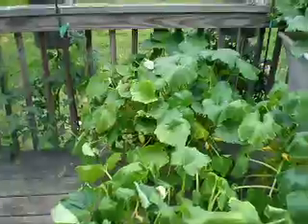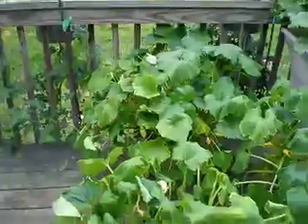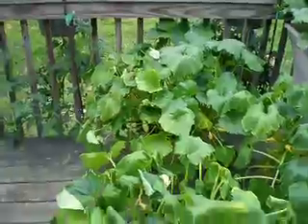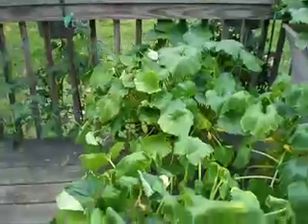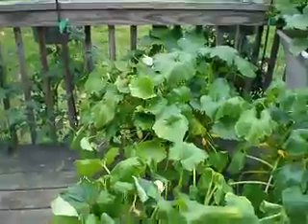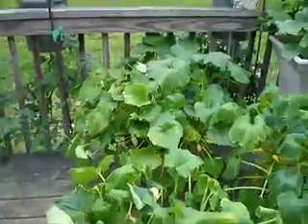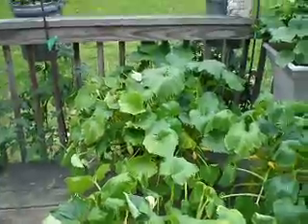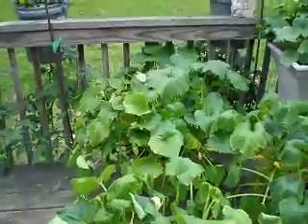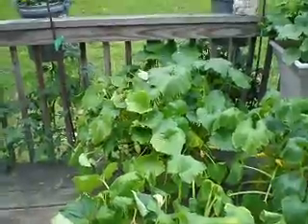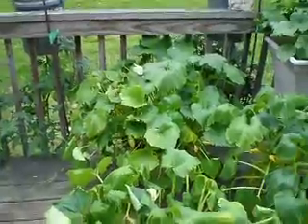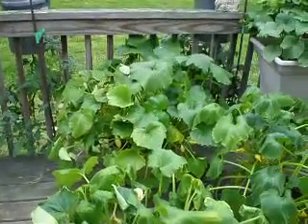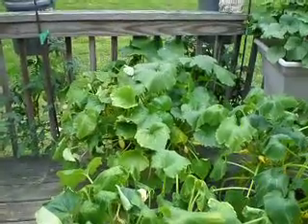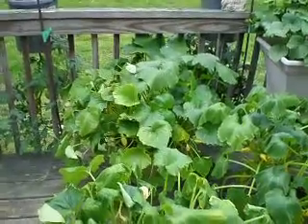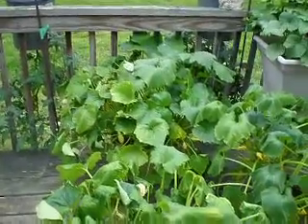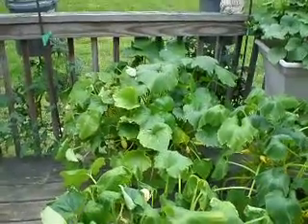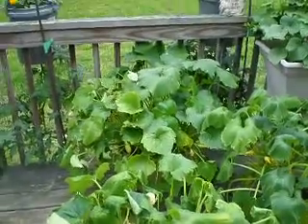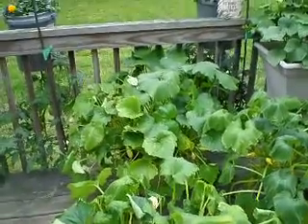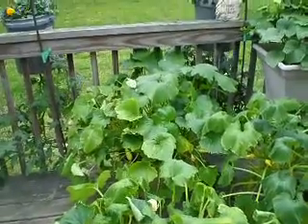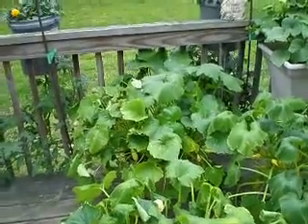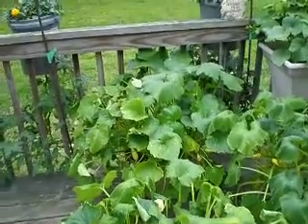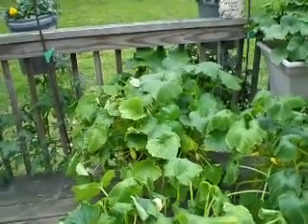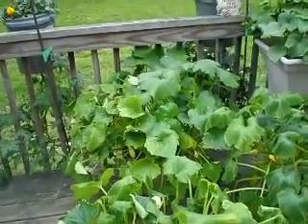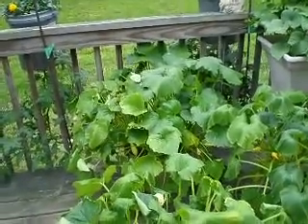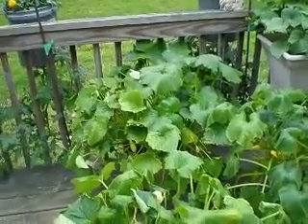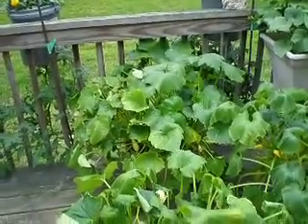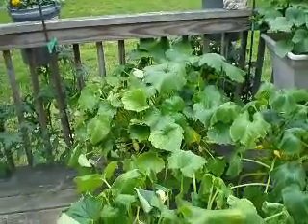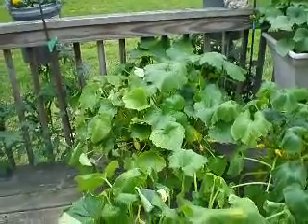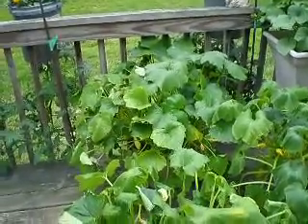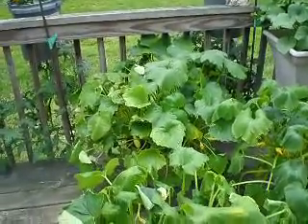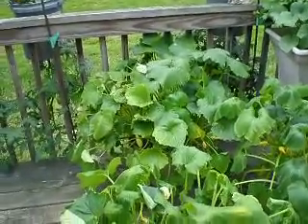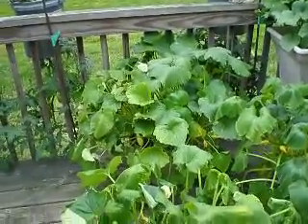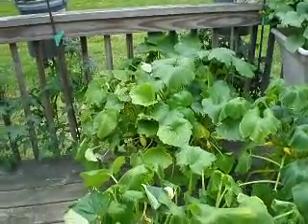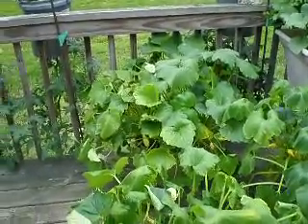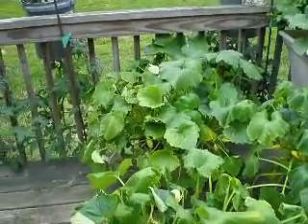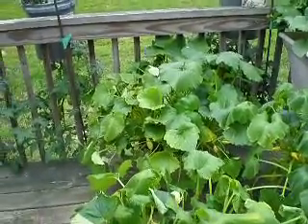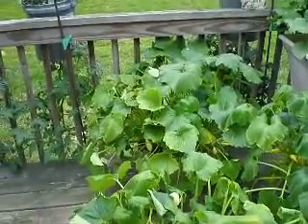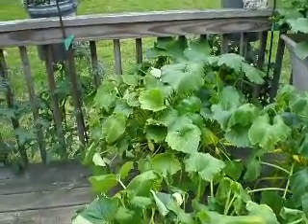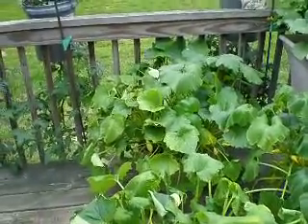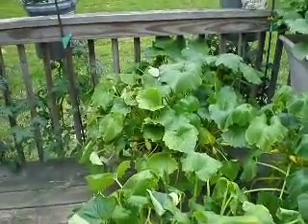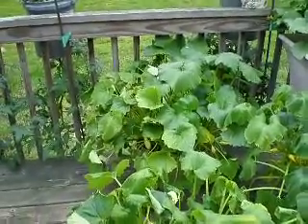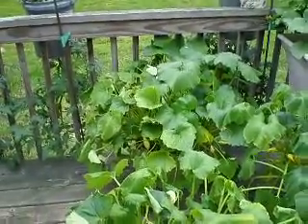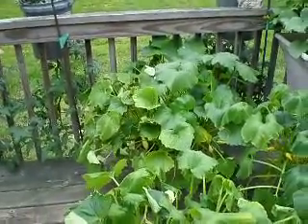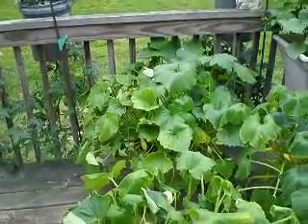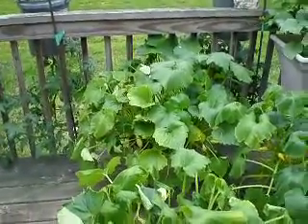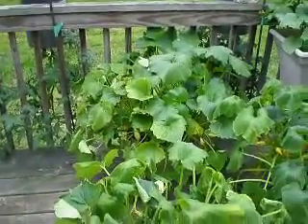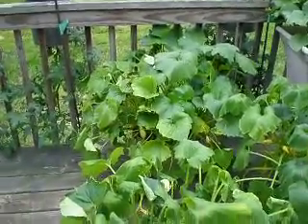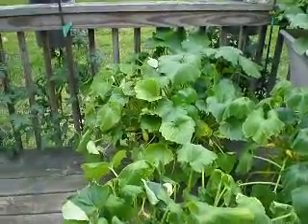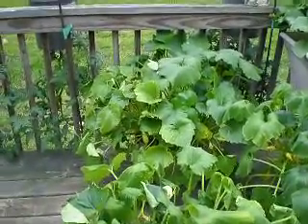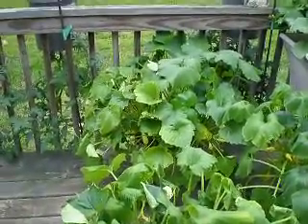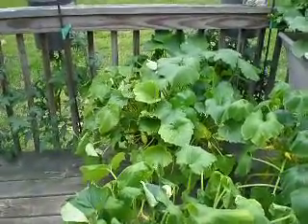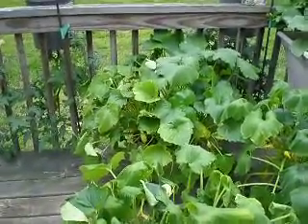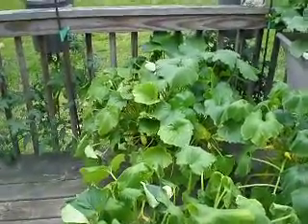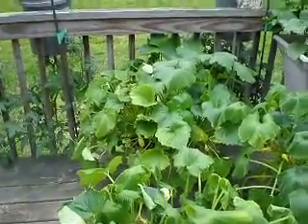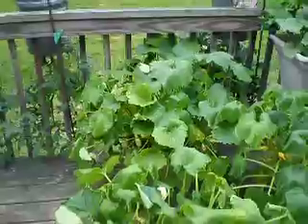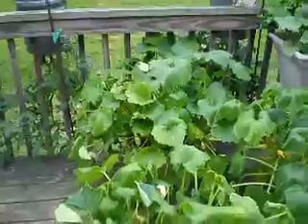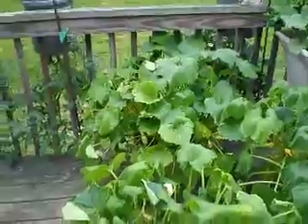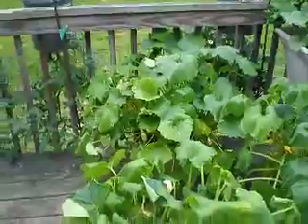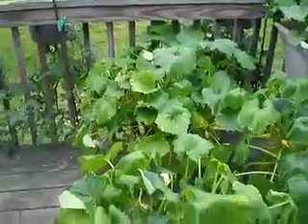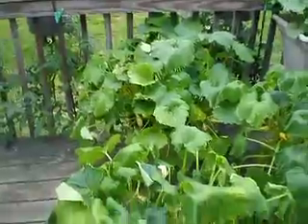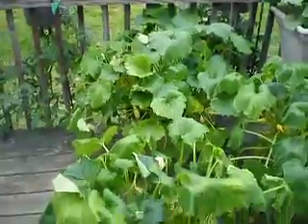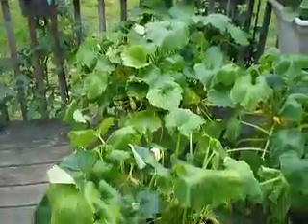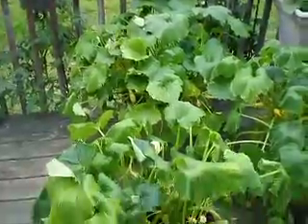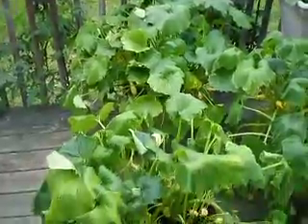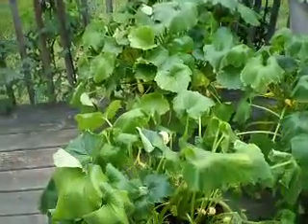Hey, it's Lindsay. I'm going to do a quick update on the zucchini because we've got an enemy. We've got squash bugs.